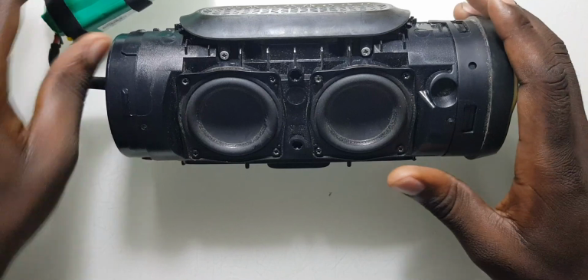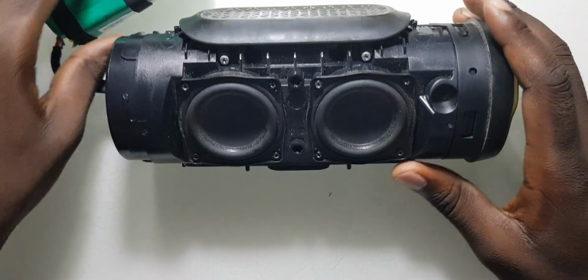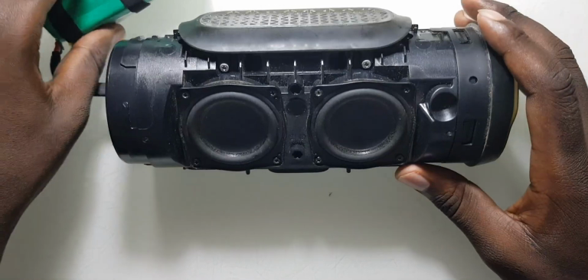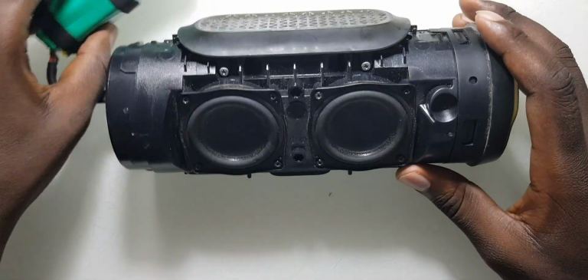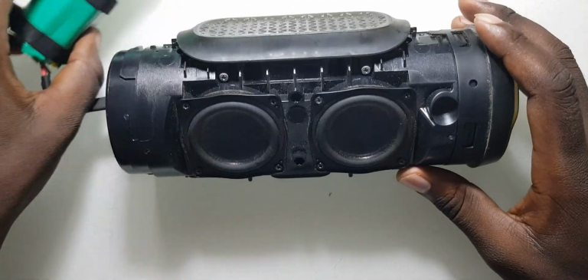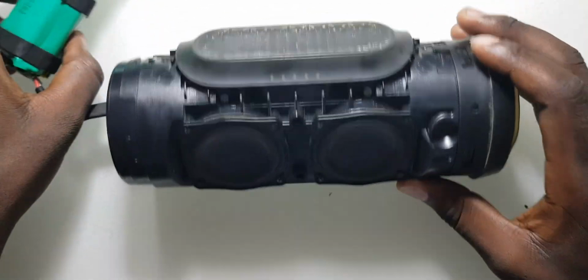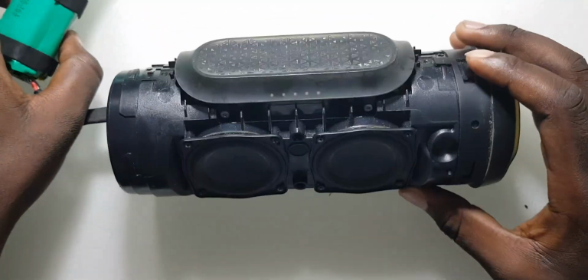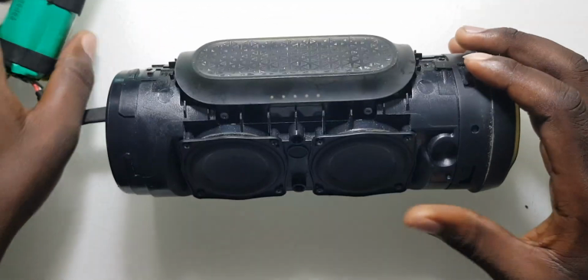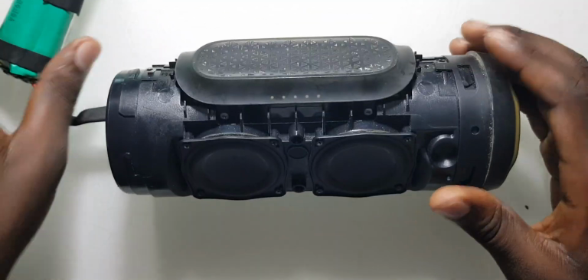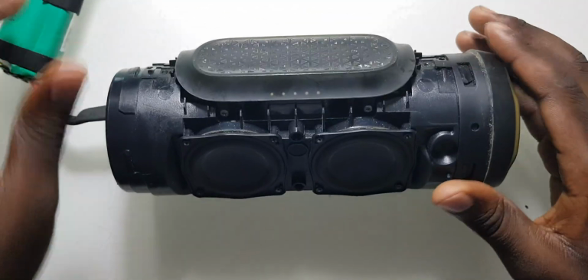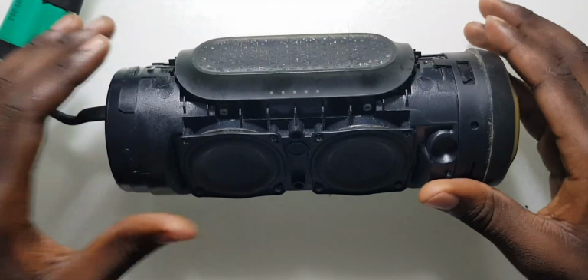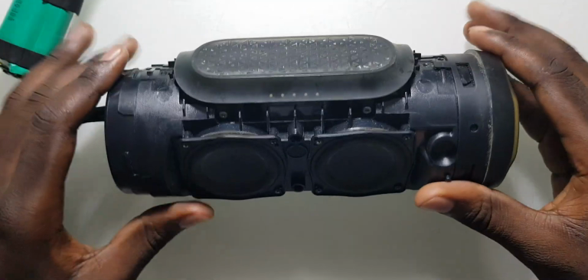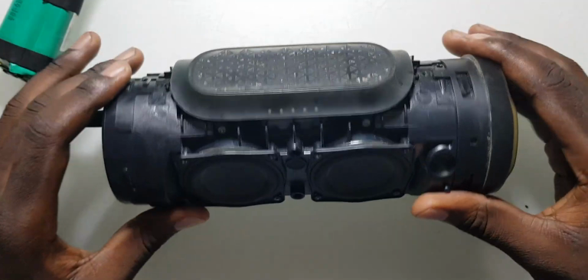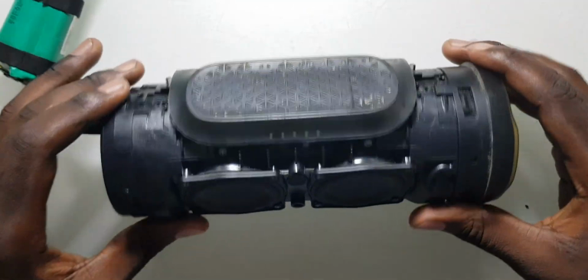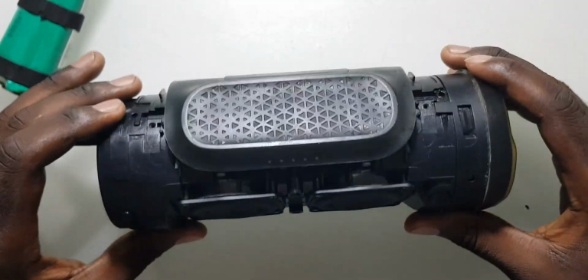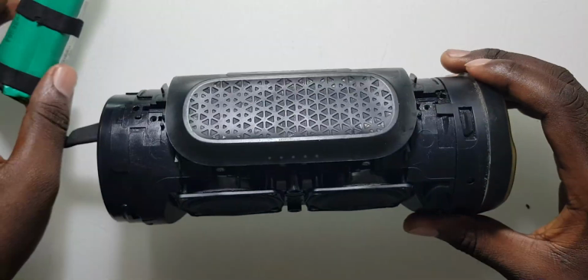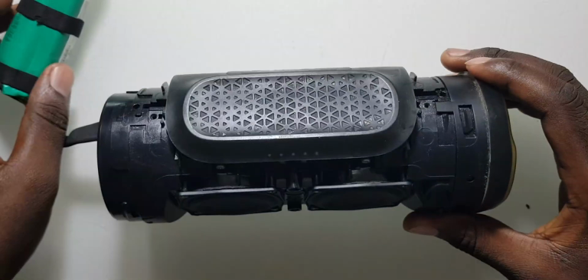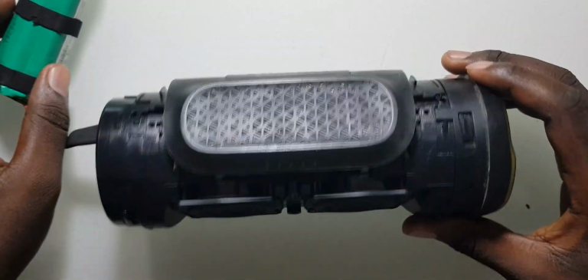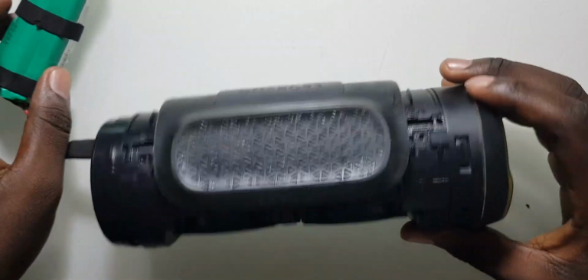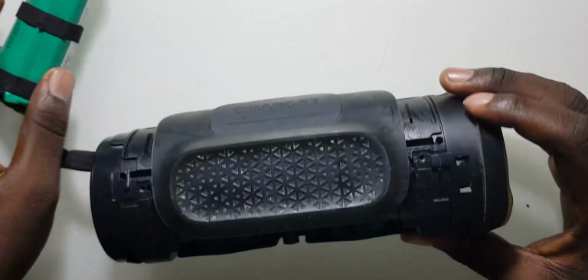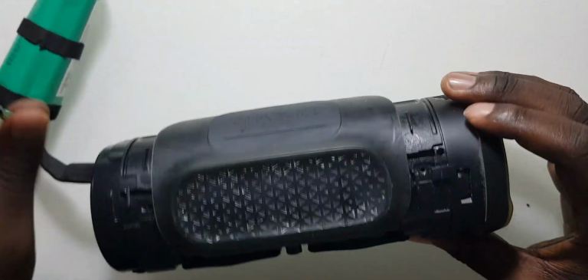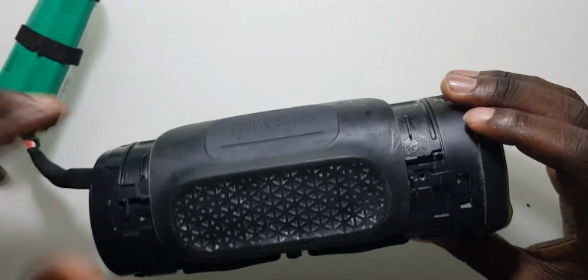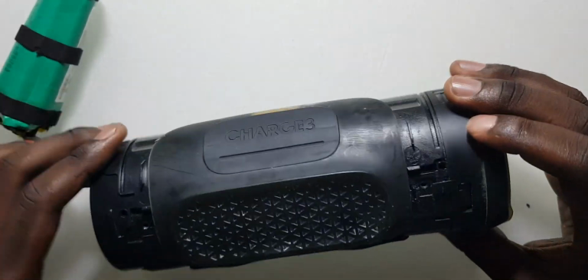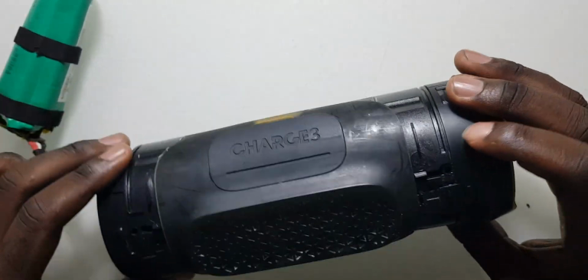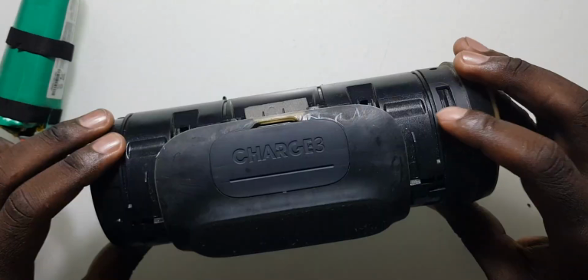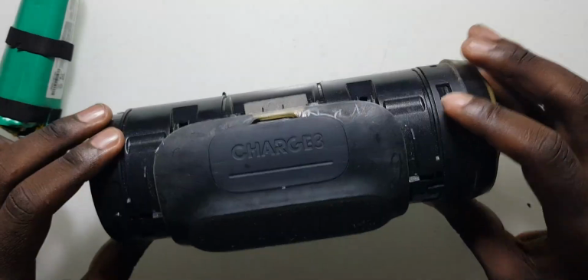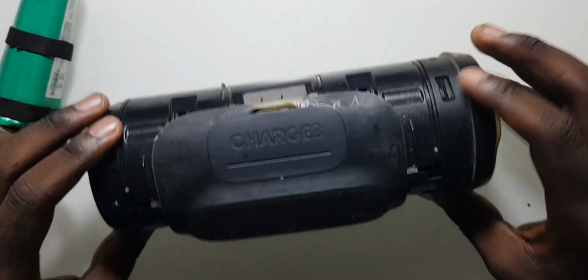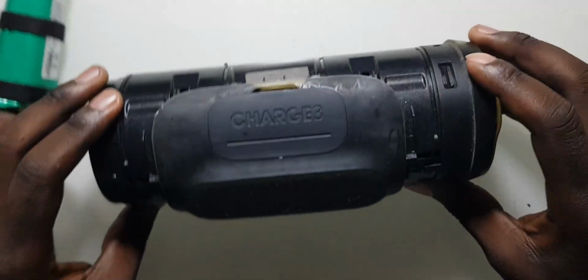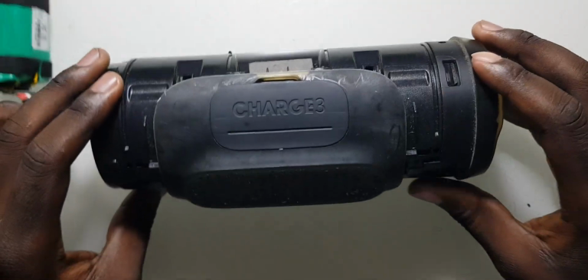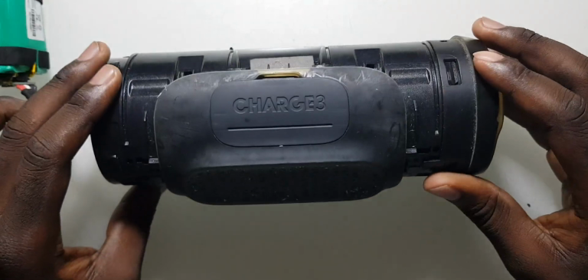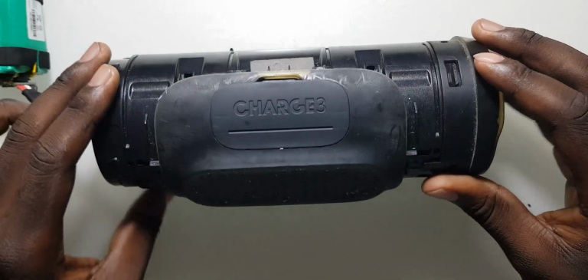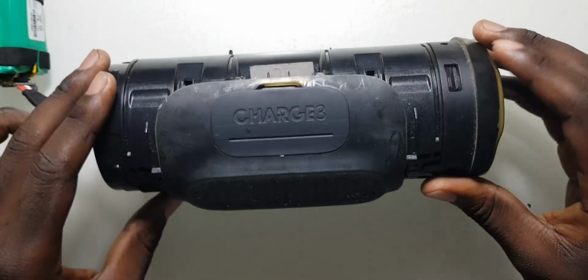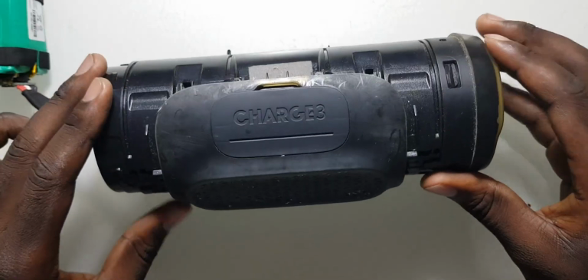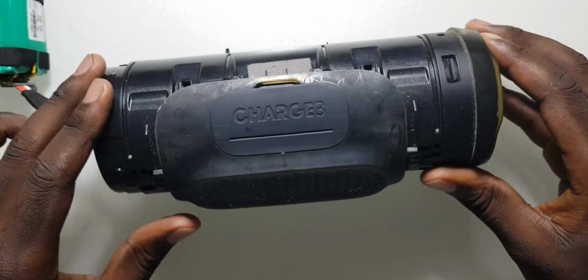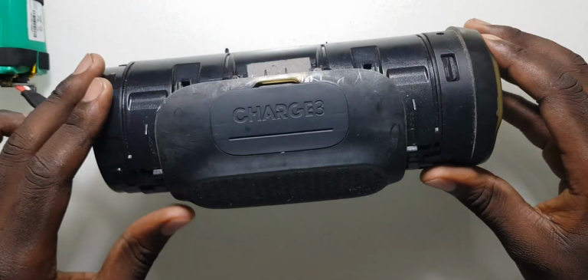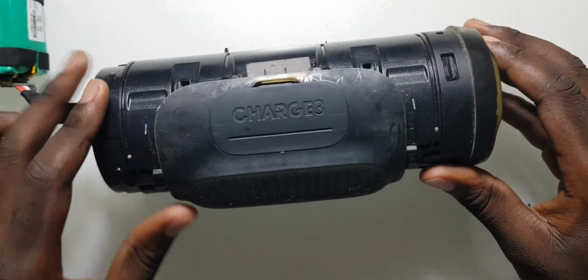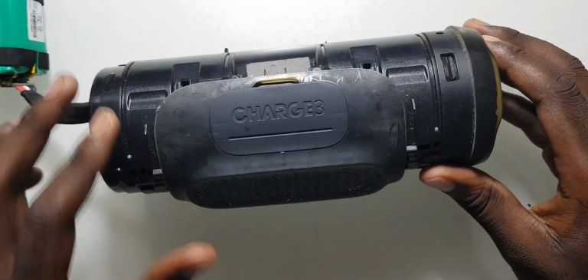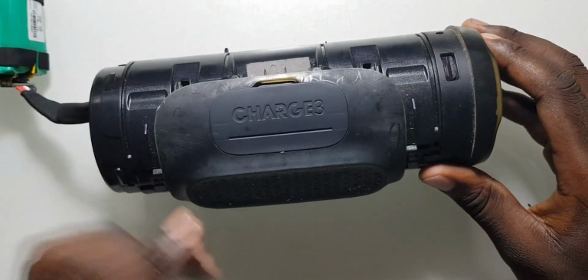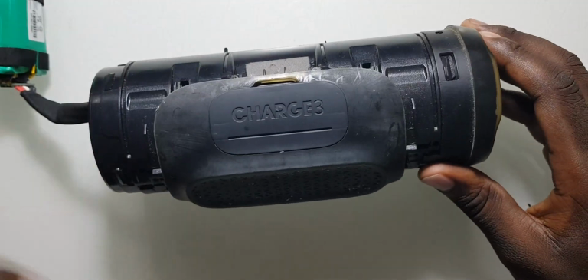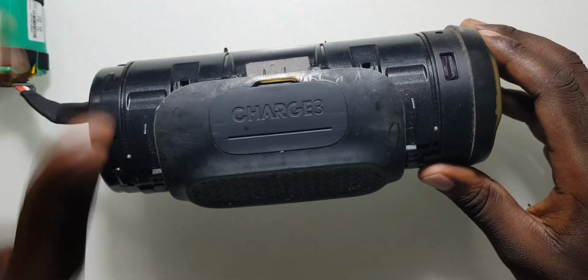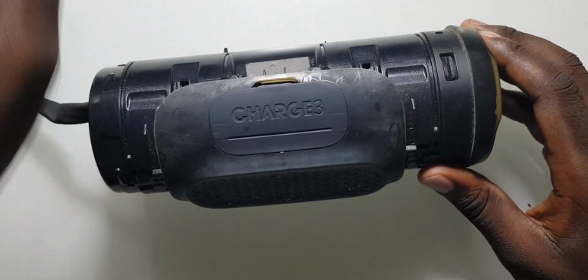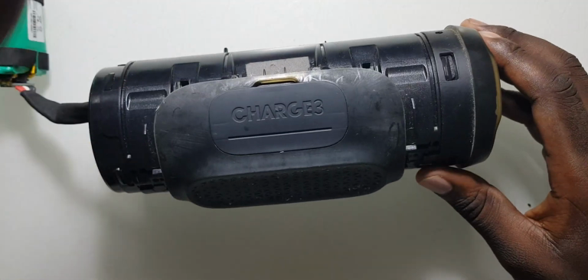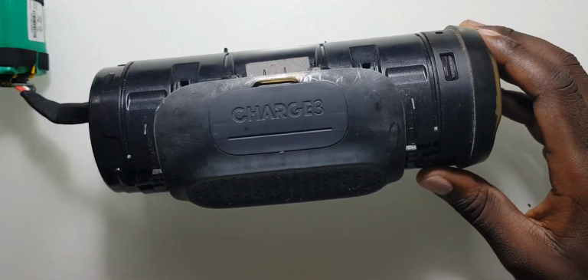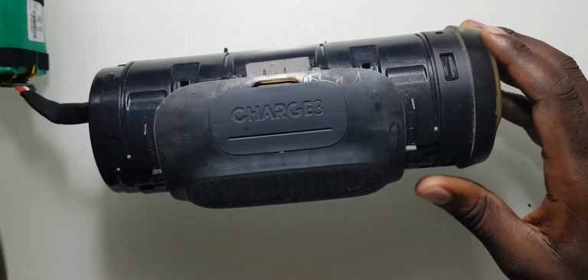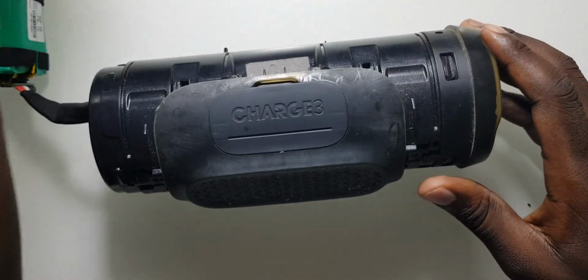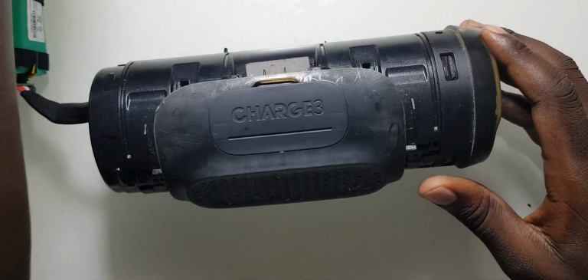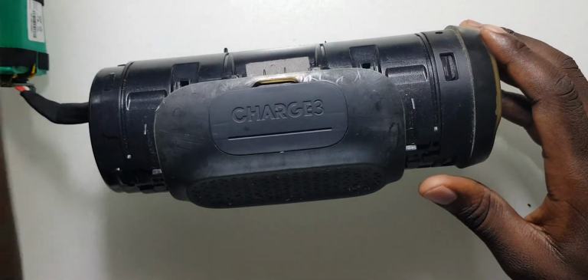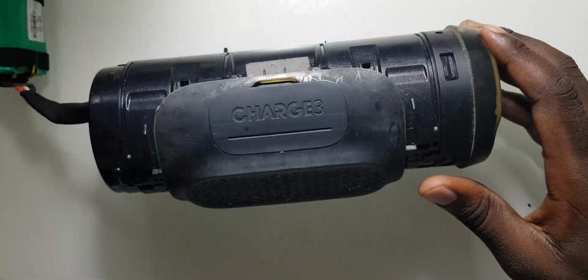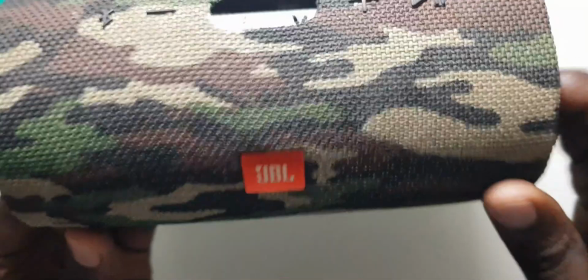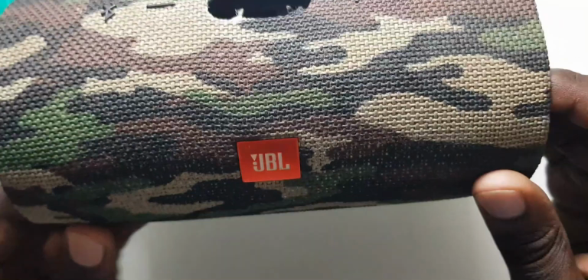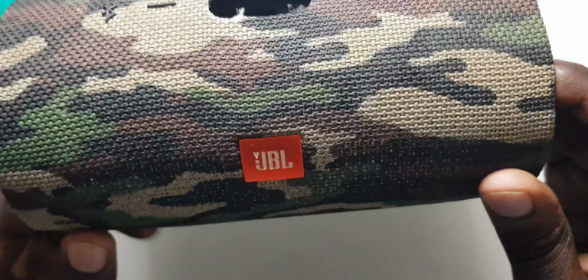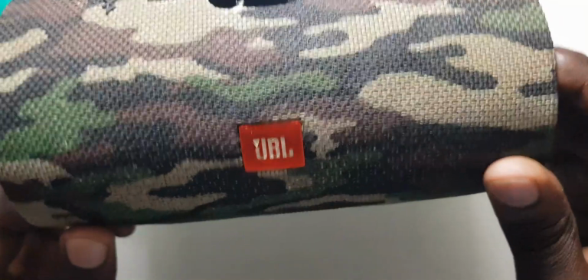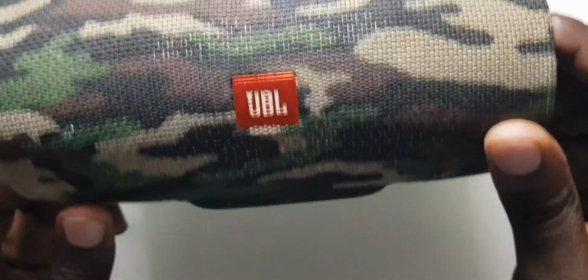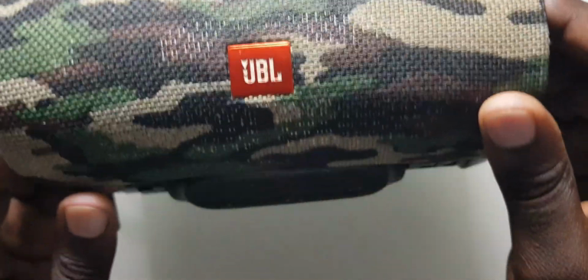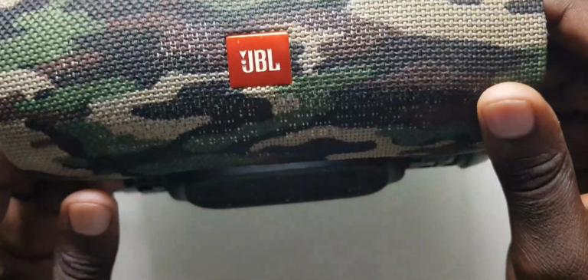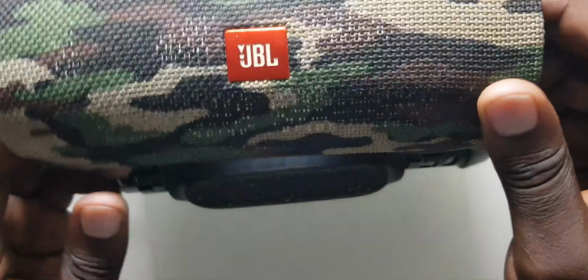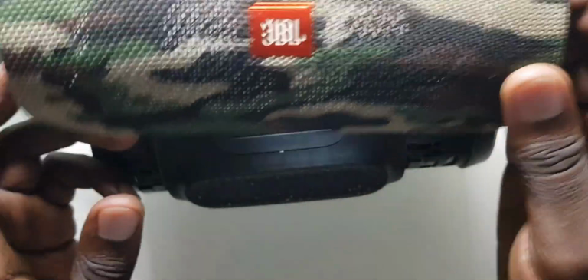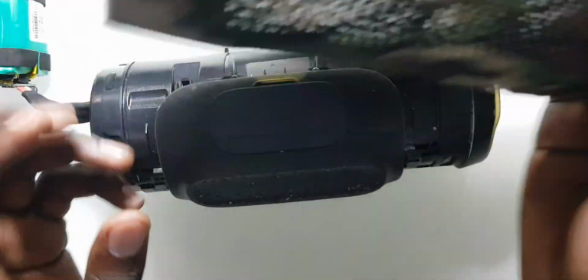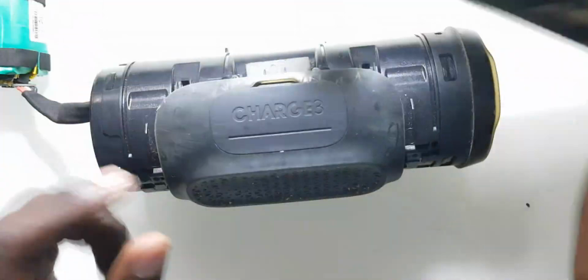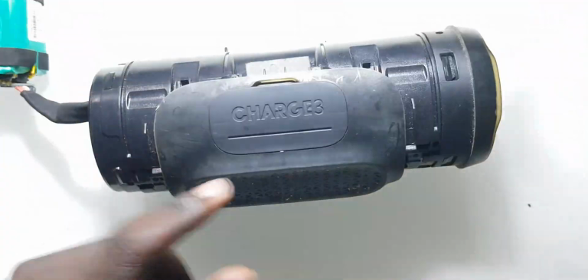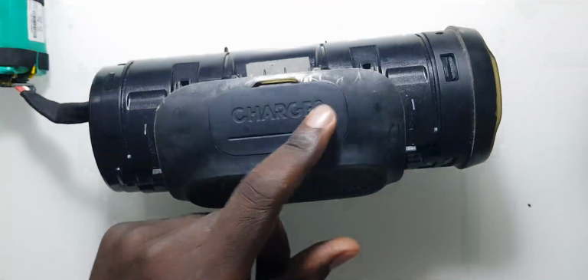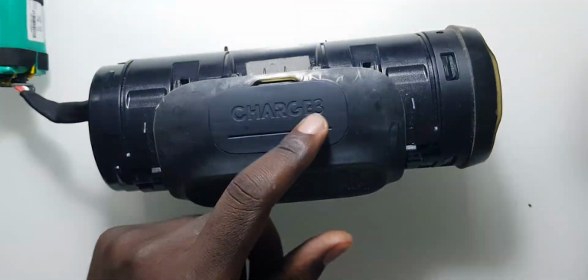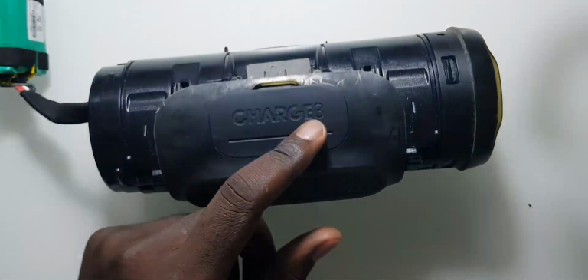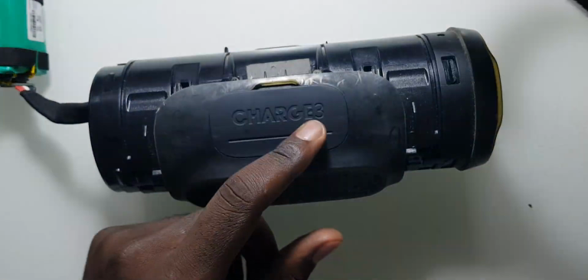Welcome to another video. In this video we are going to be working on this JBL speaker — this is a JBL Charge 3.